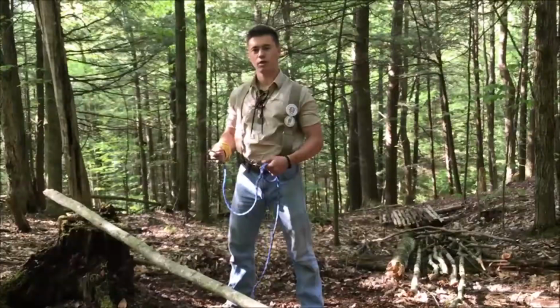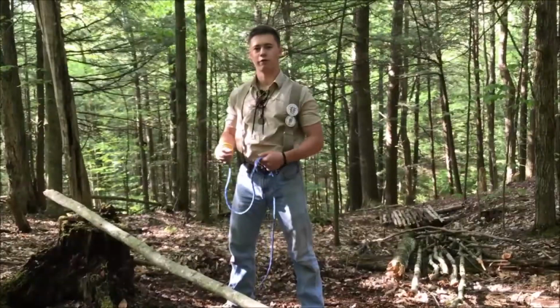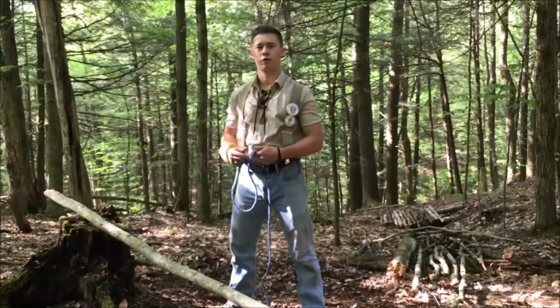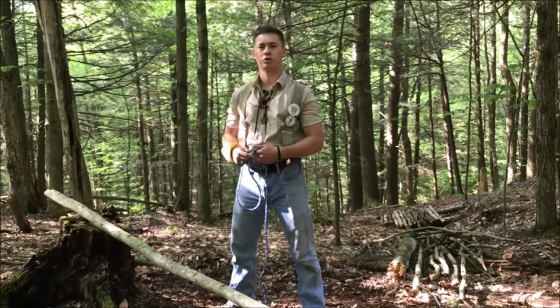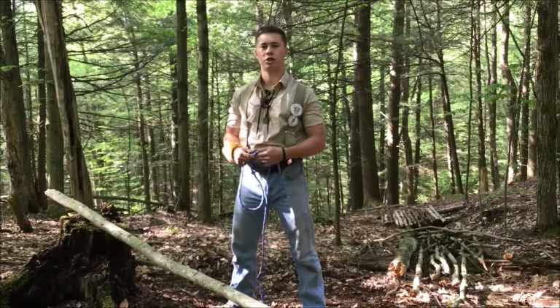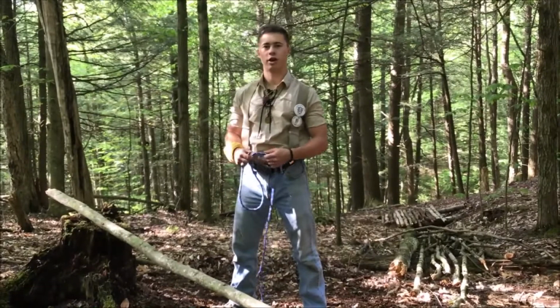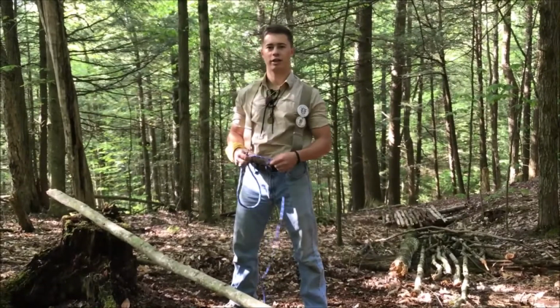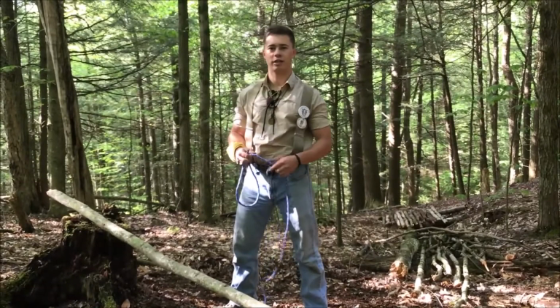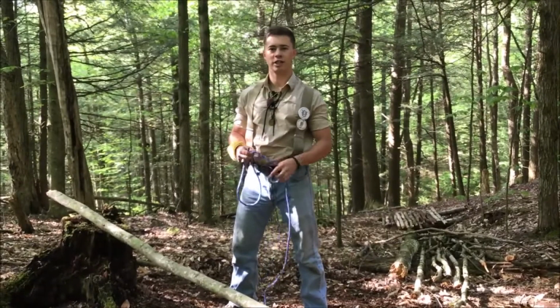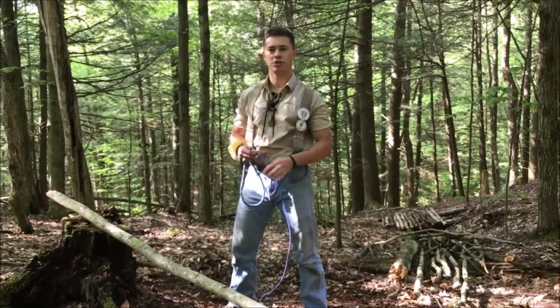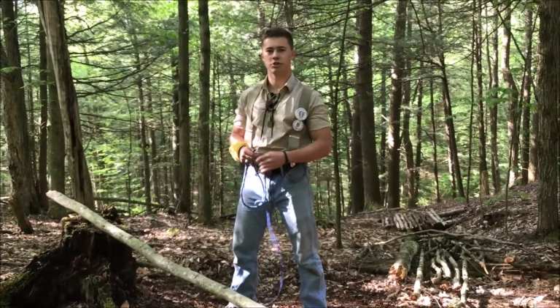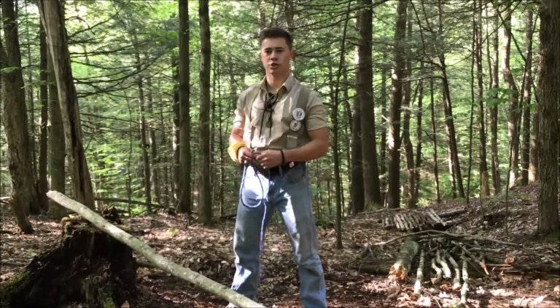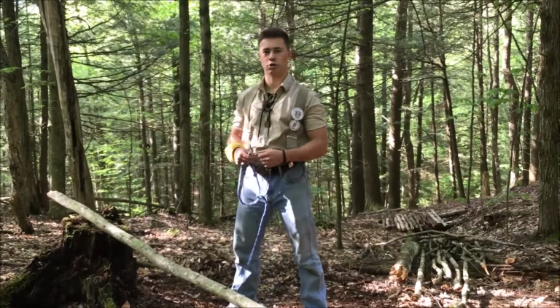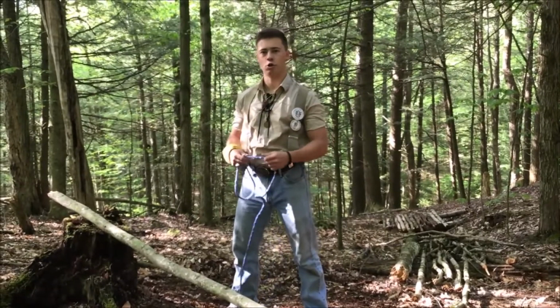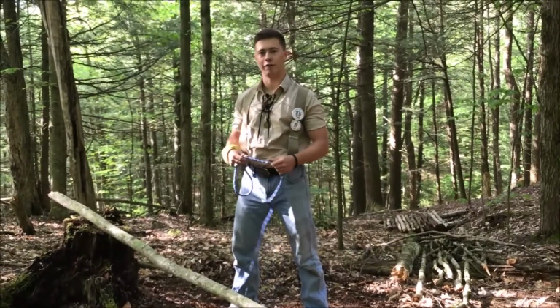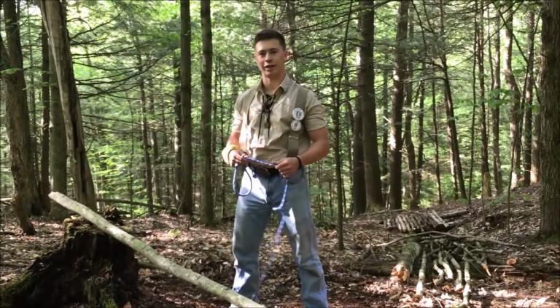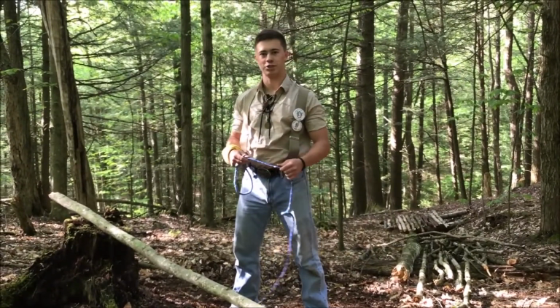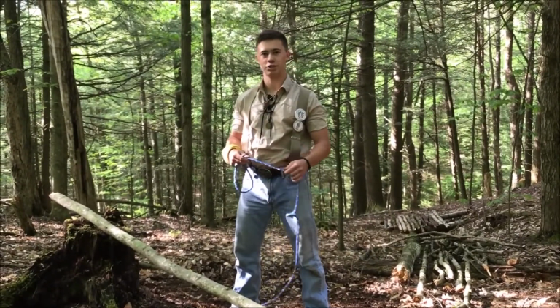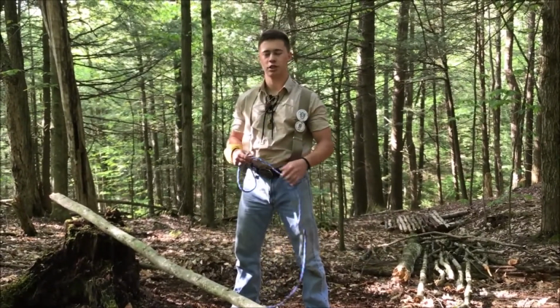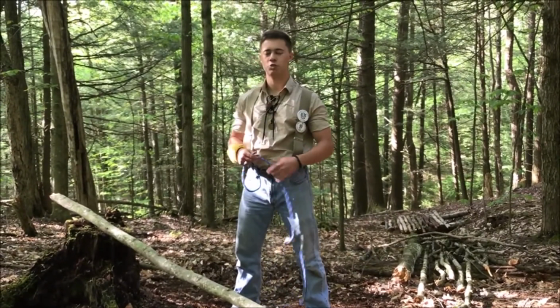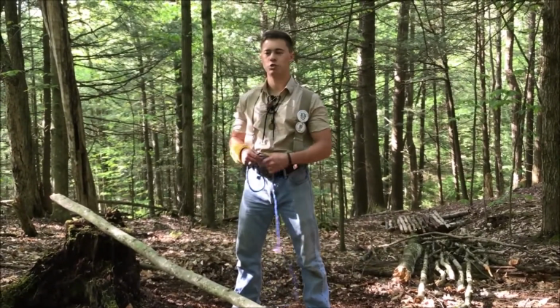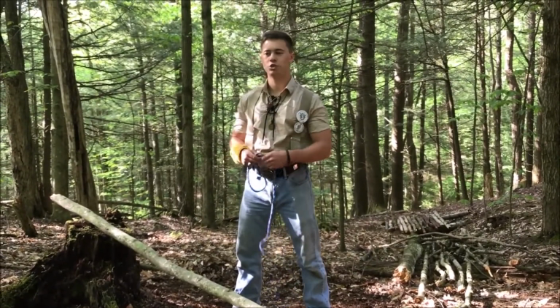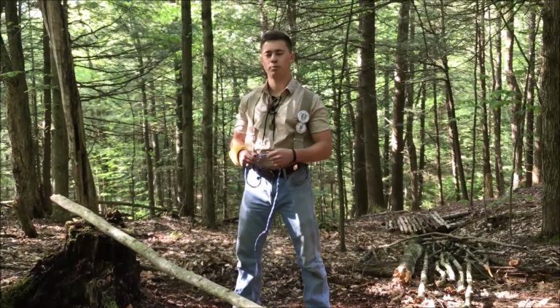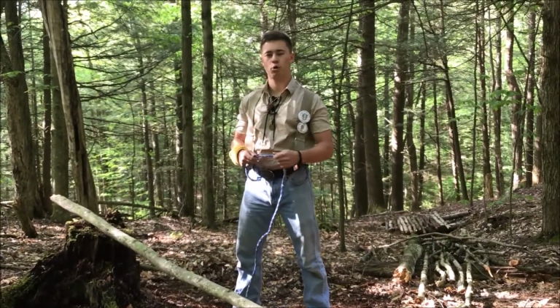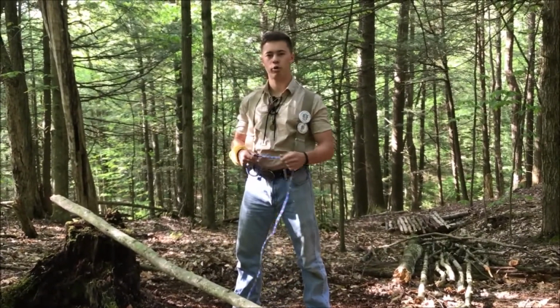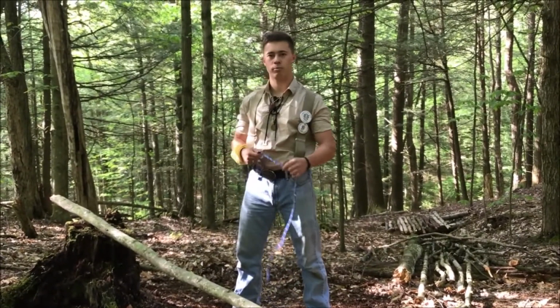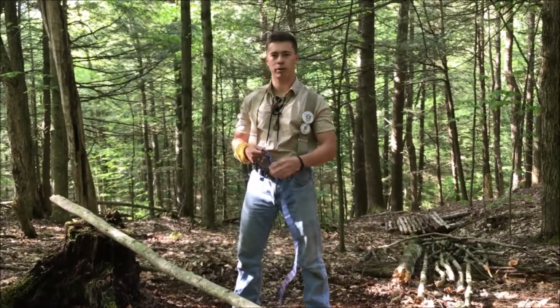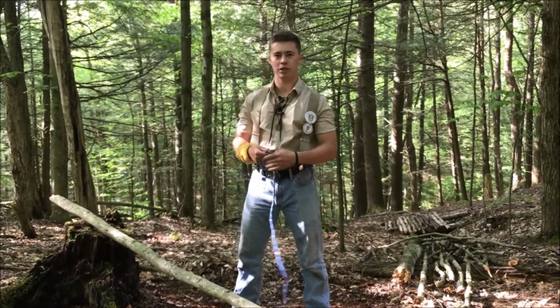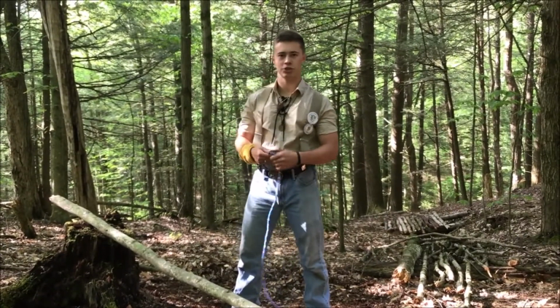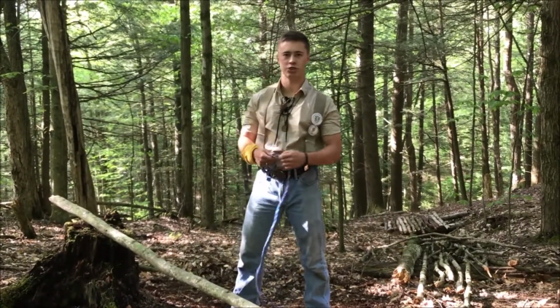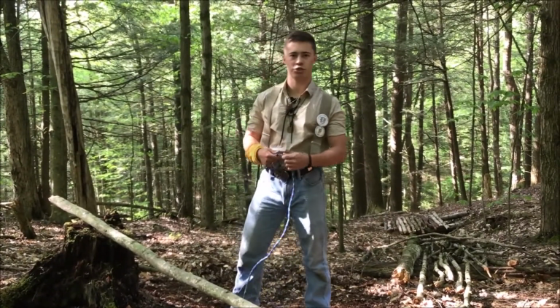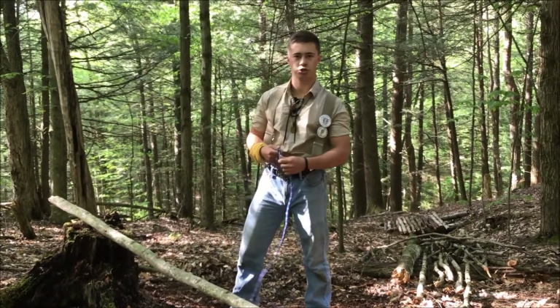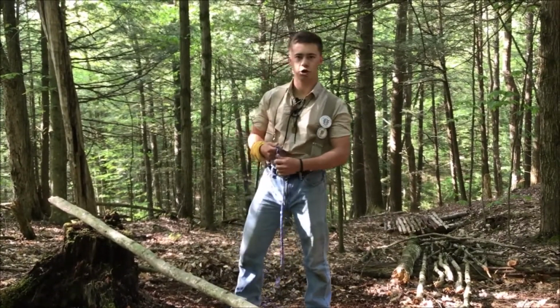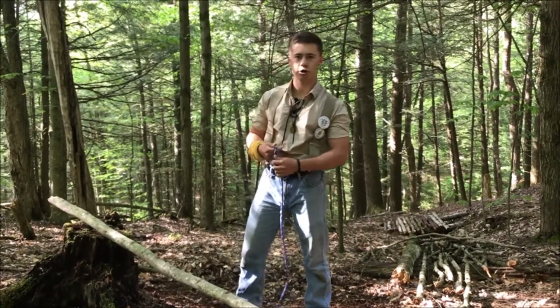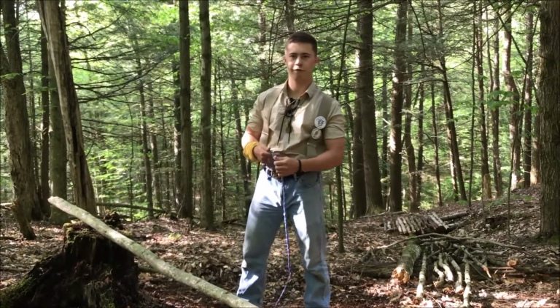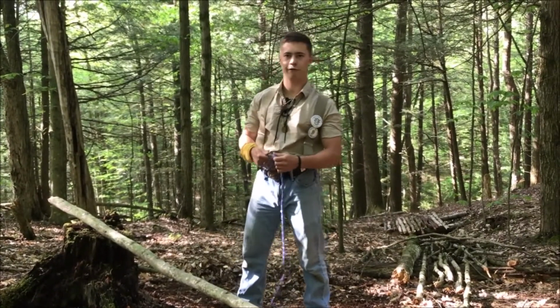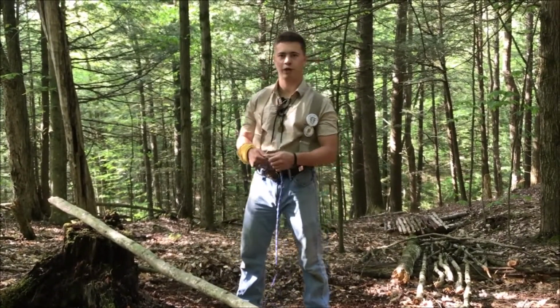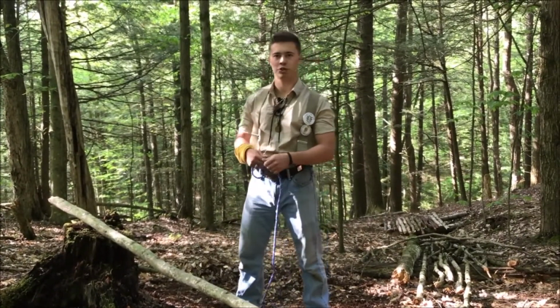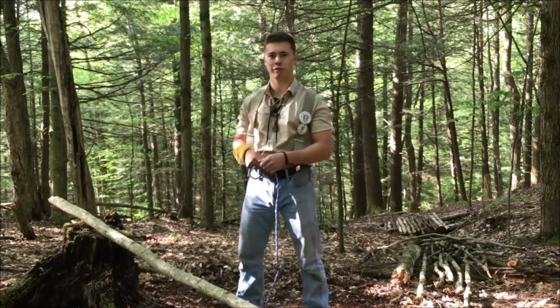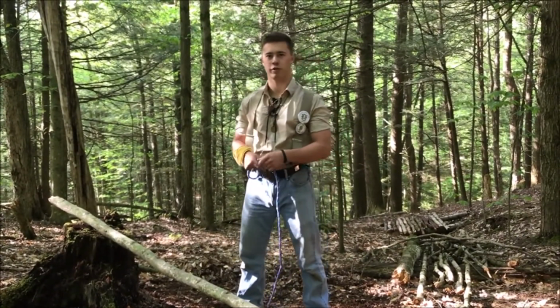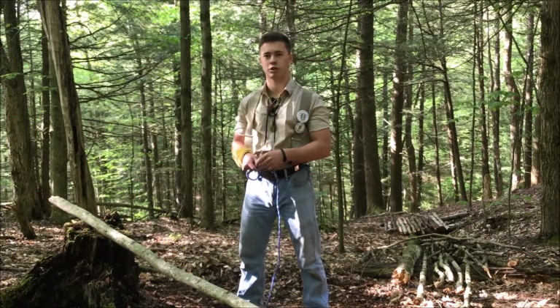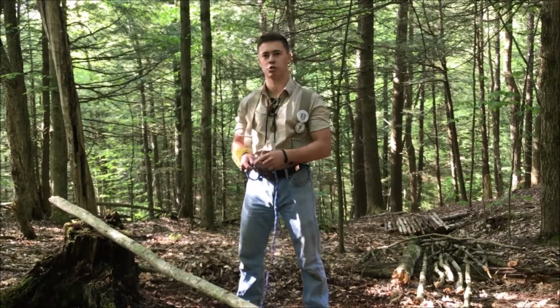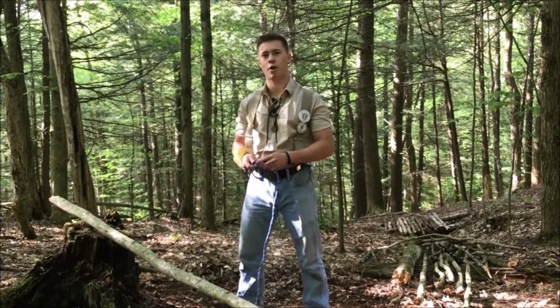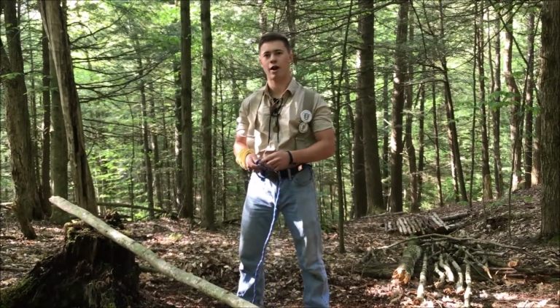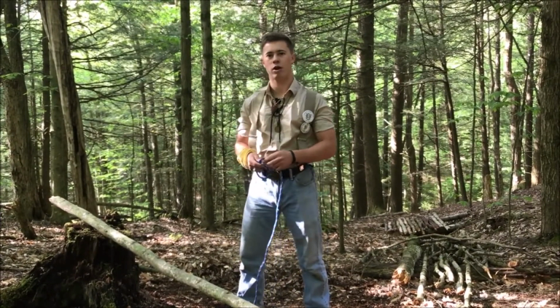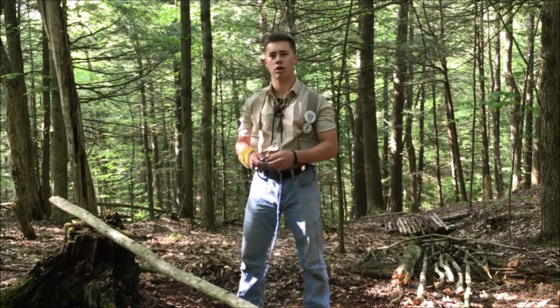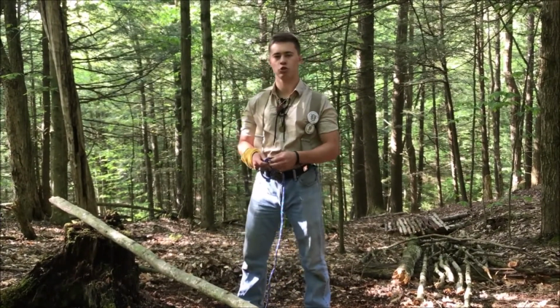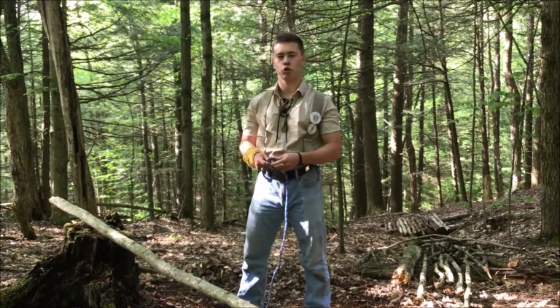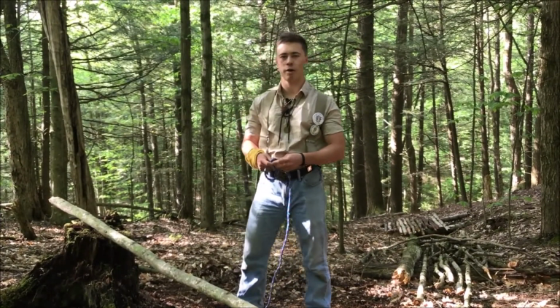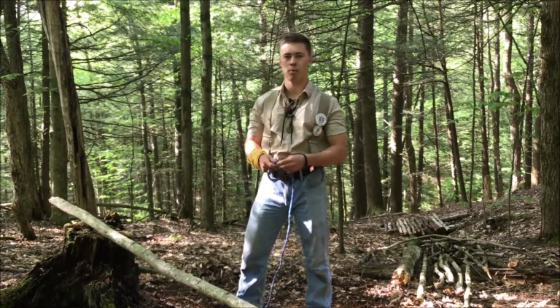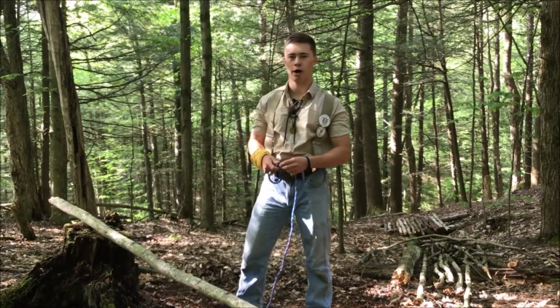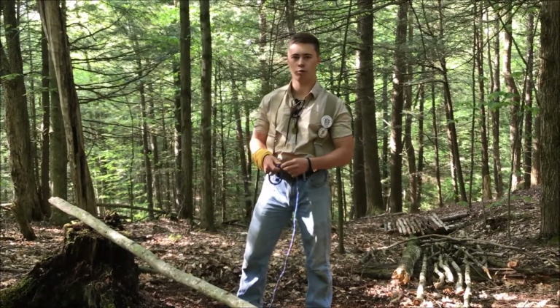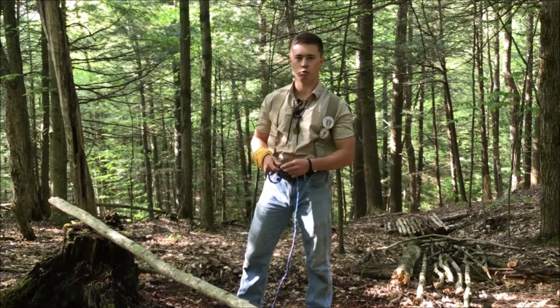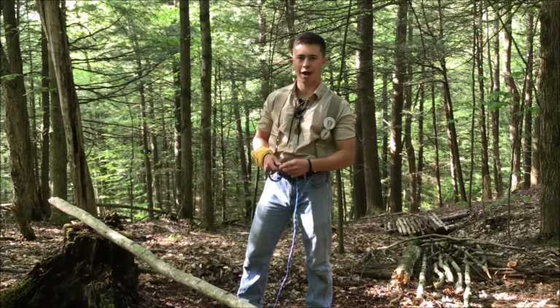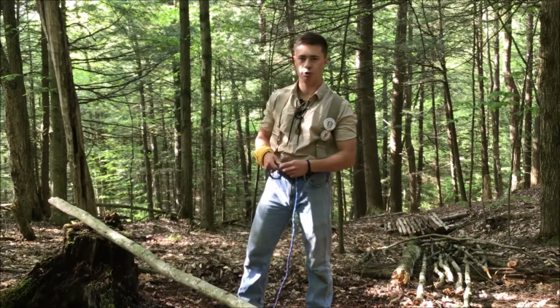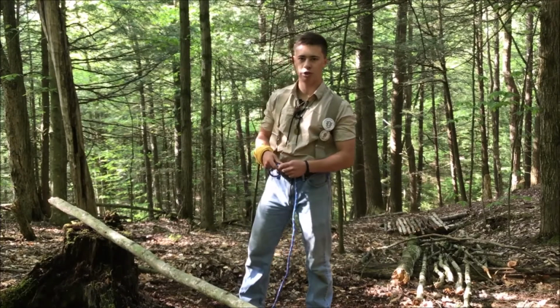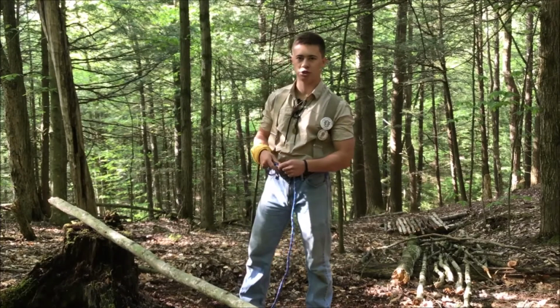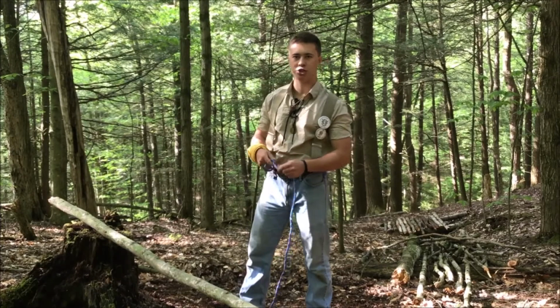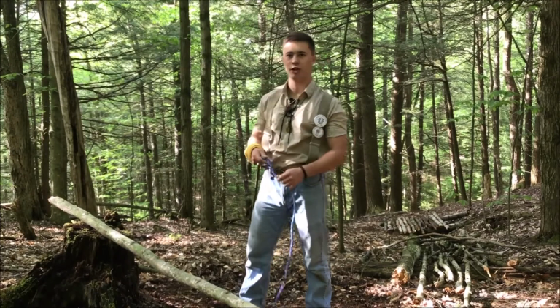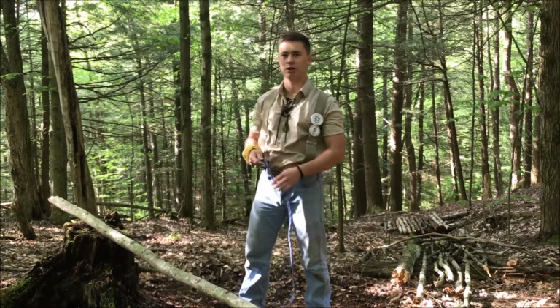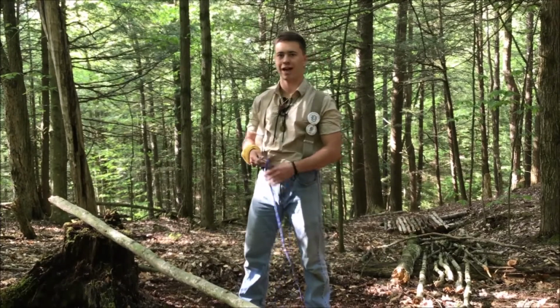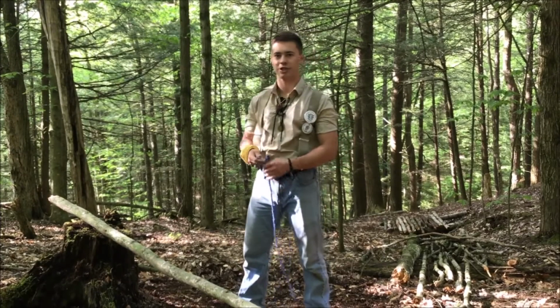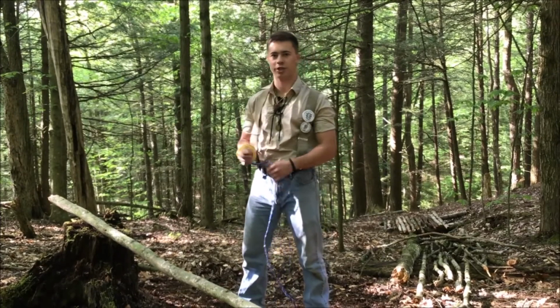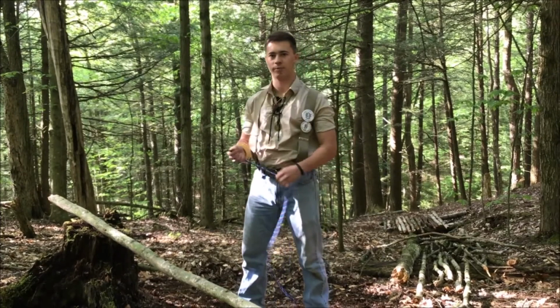The first knot I'm going to teach you is the clove hitch. This one's important because it's a starter and finisher for the square, tripod, round, and sheer lashing.